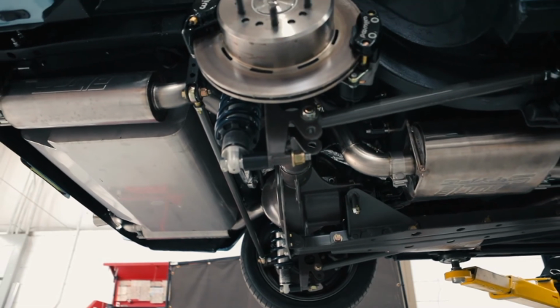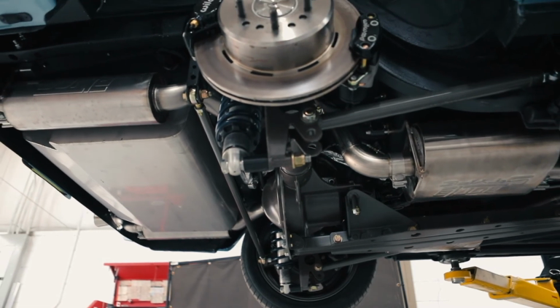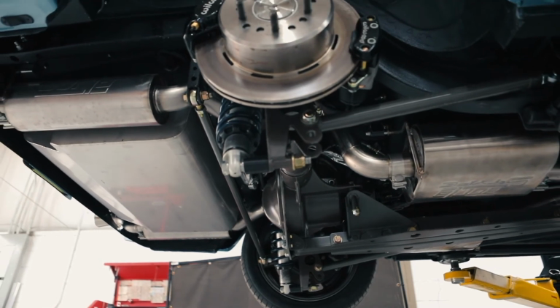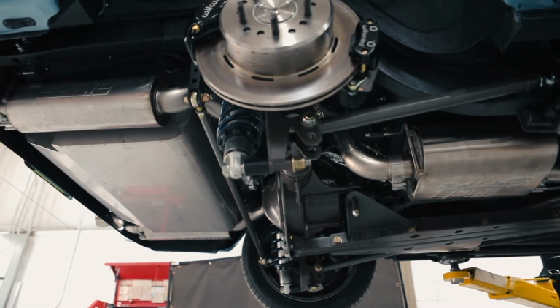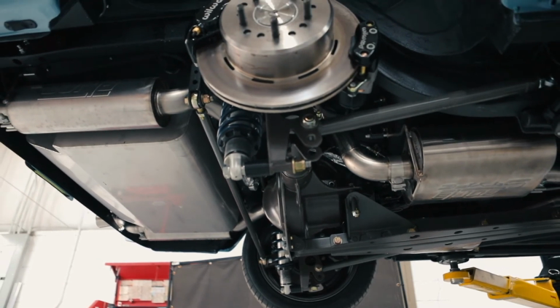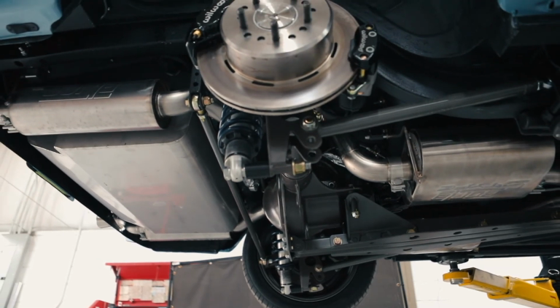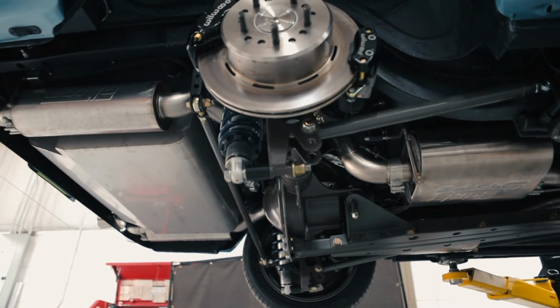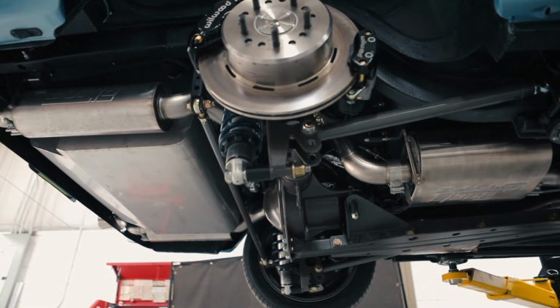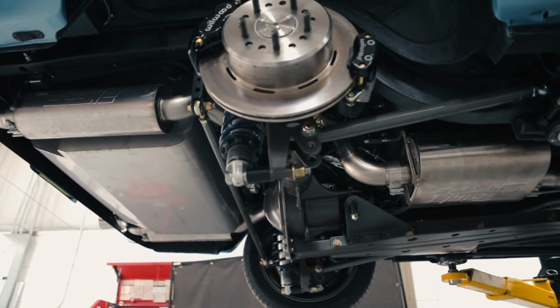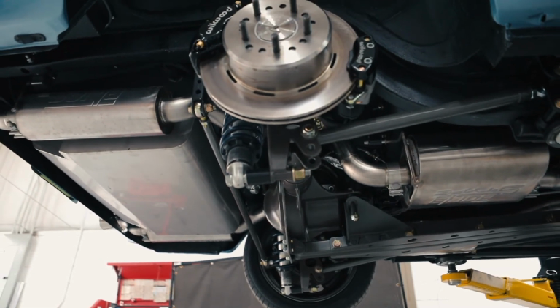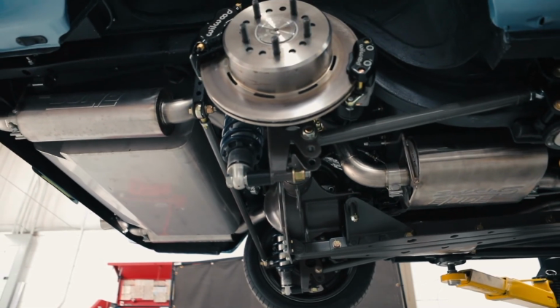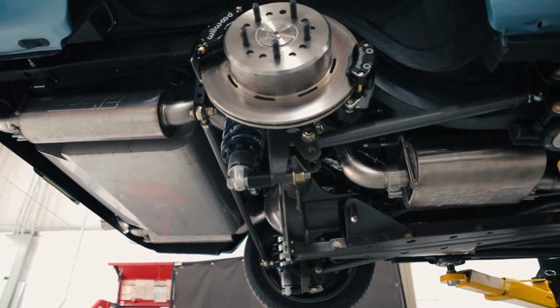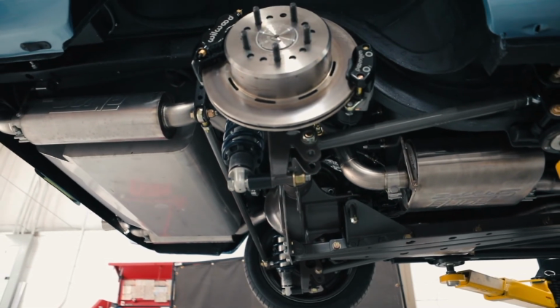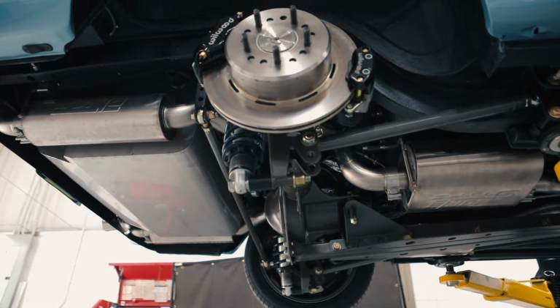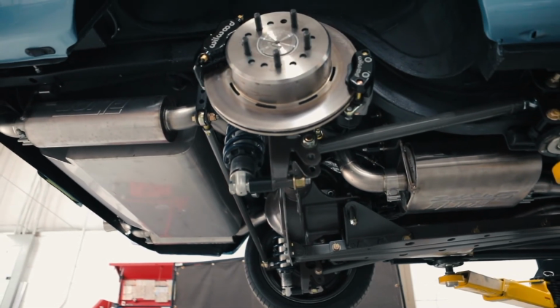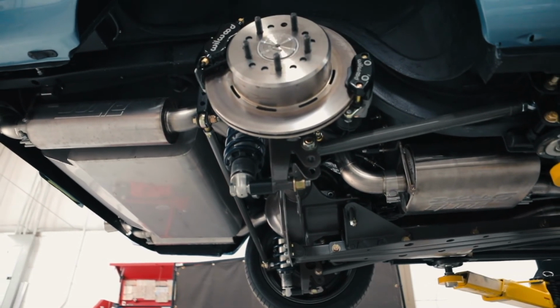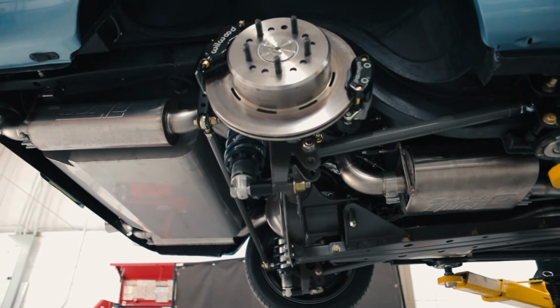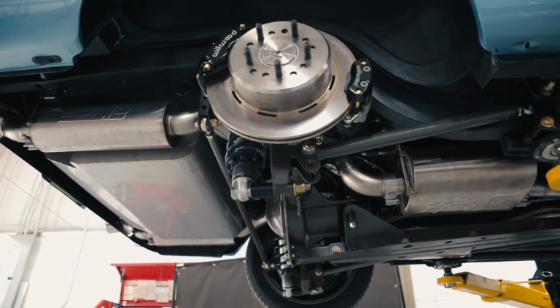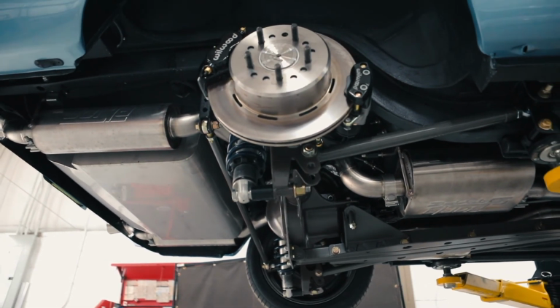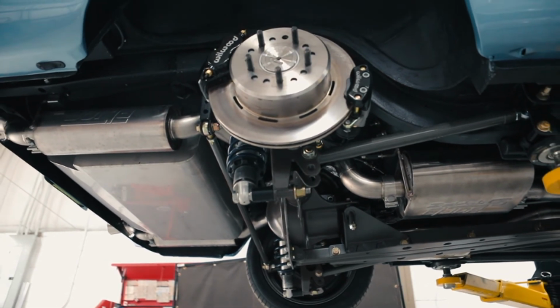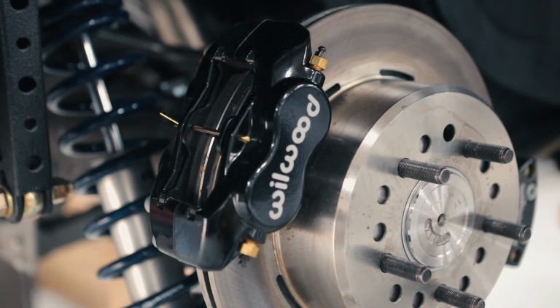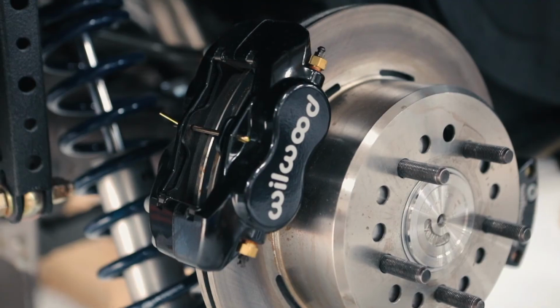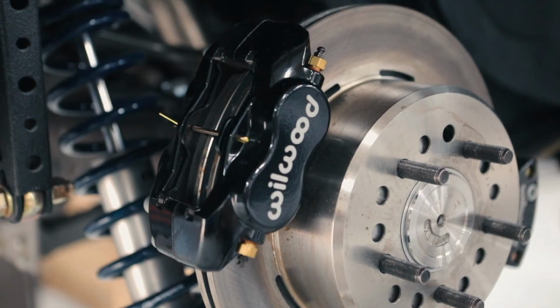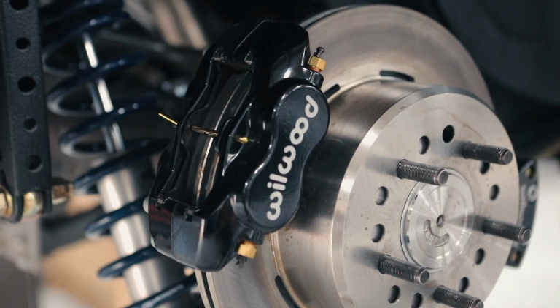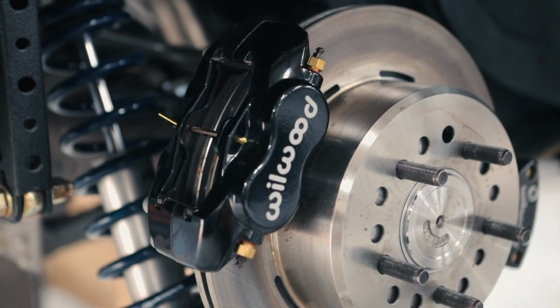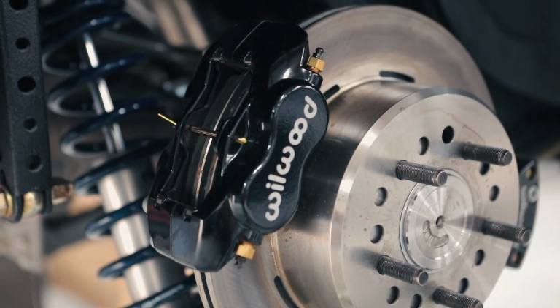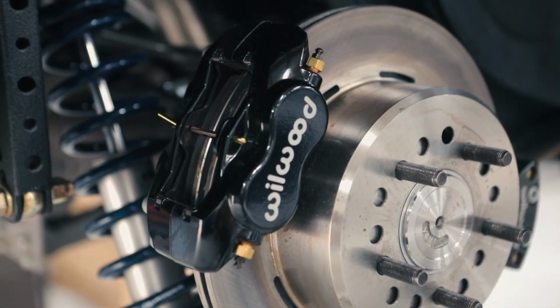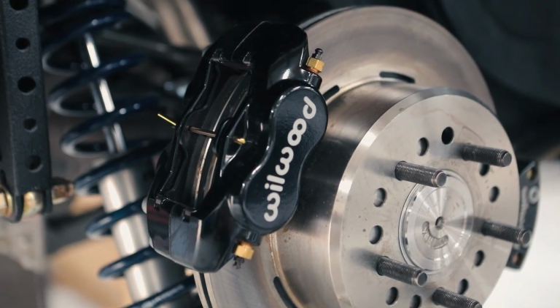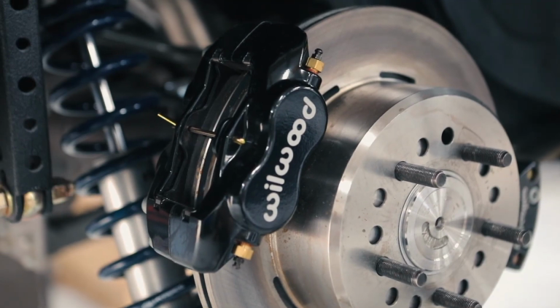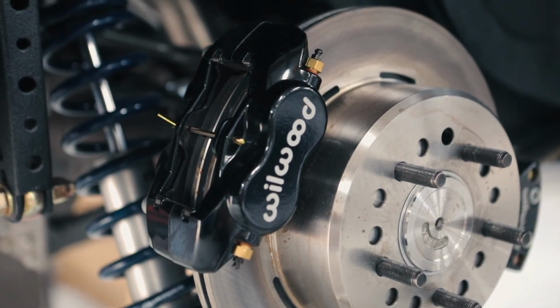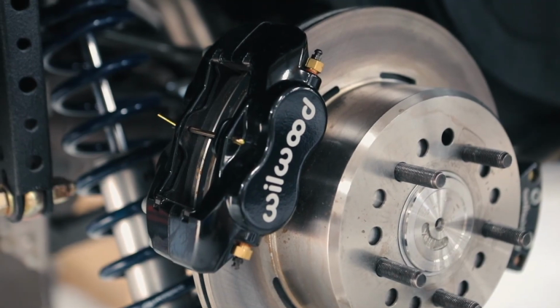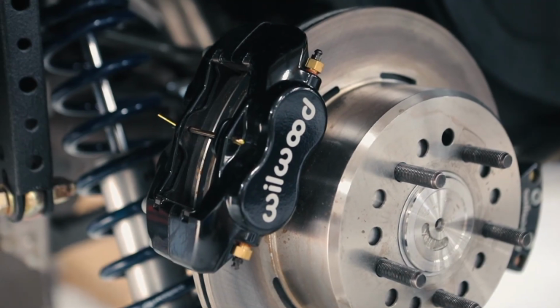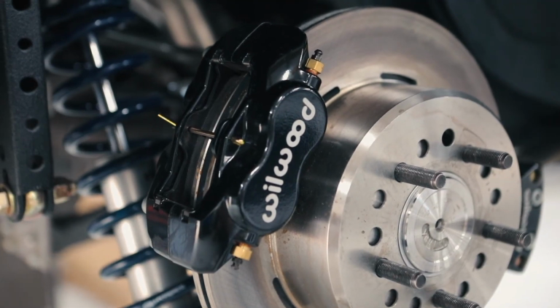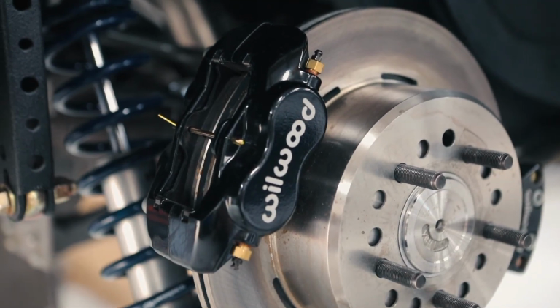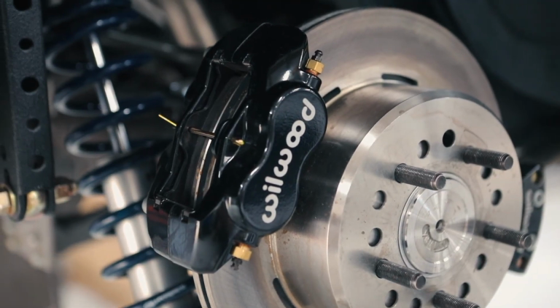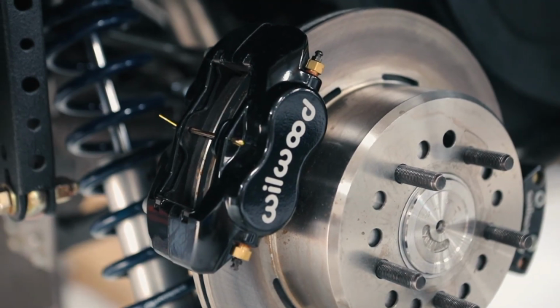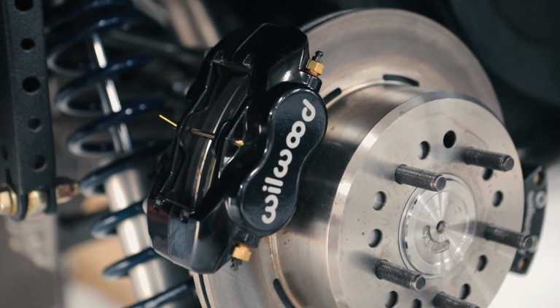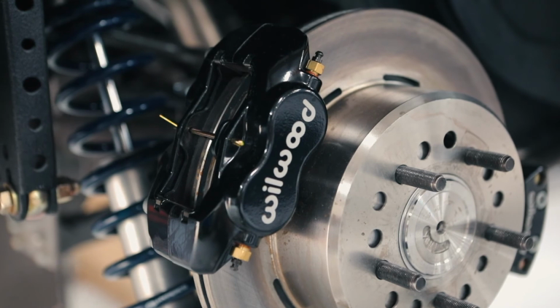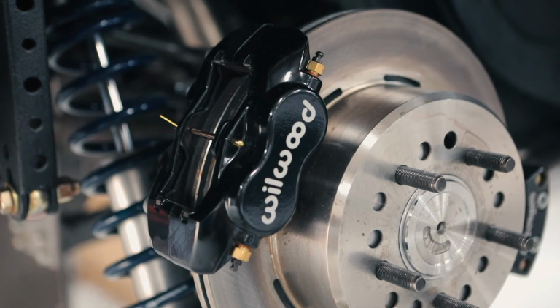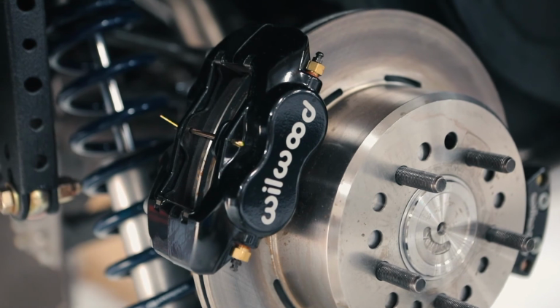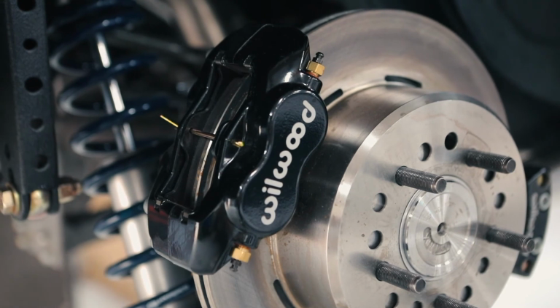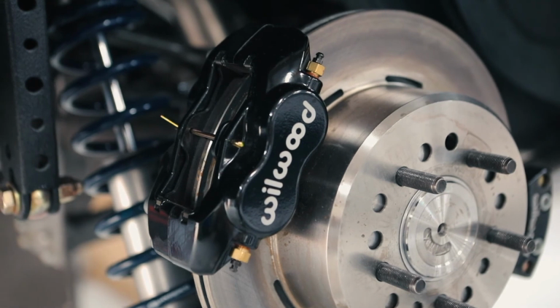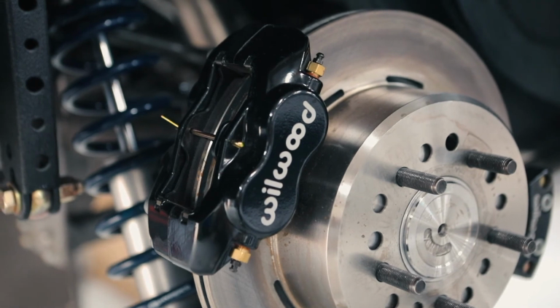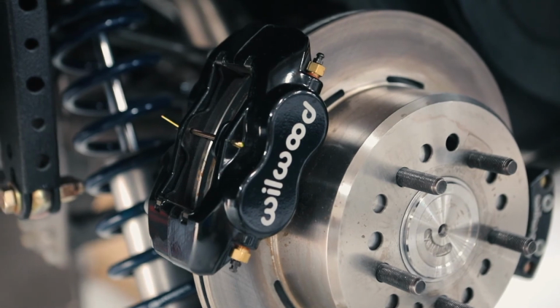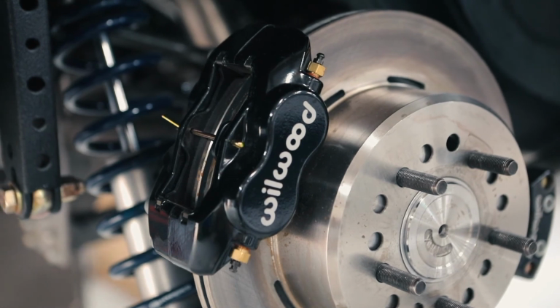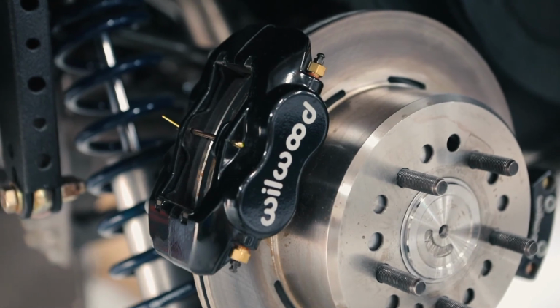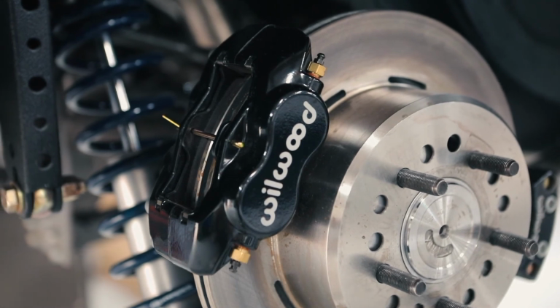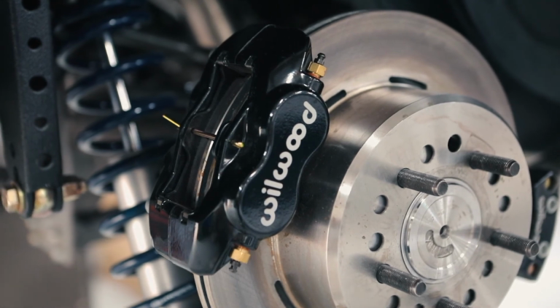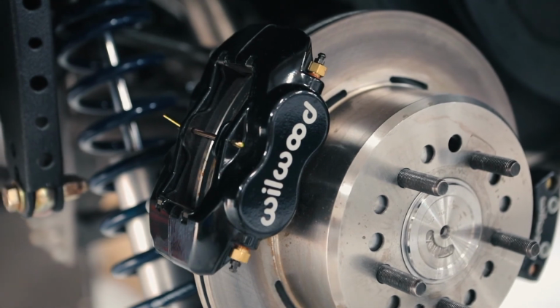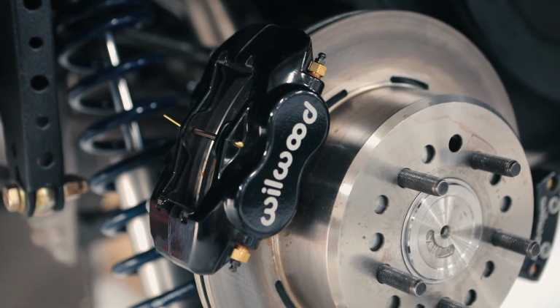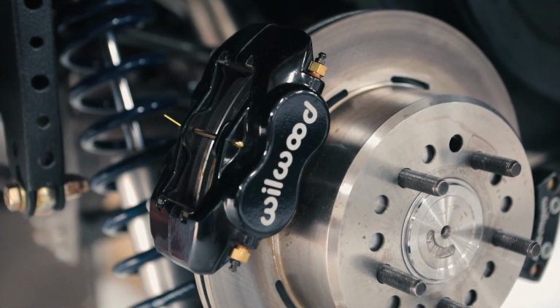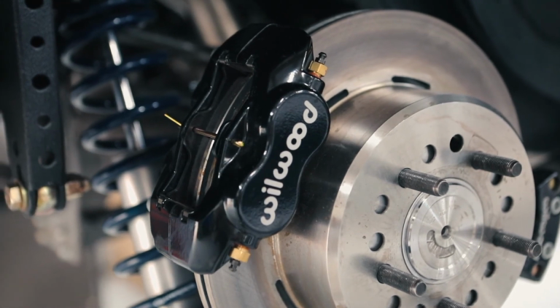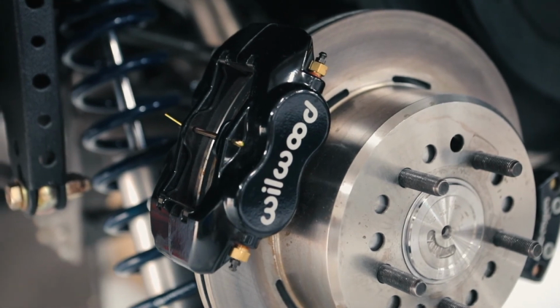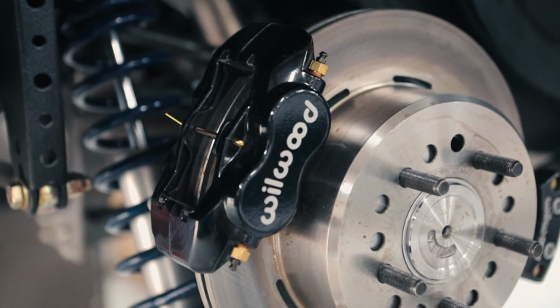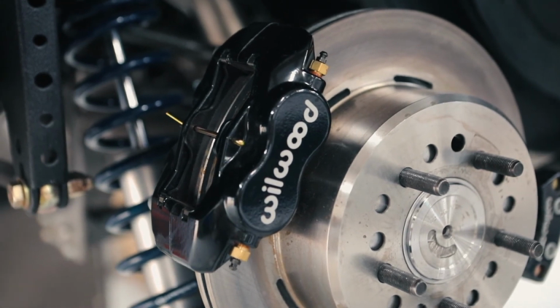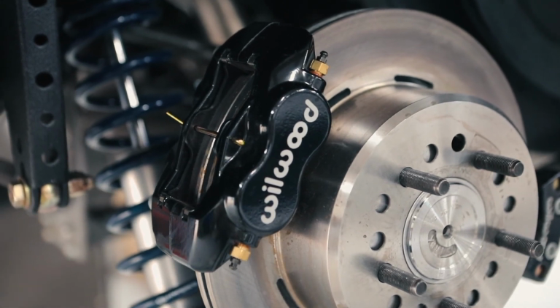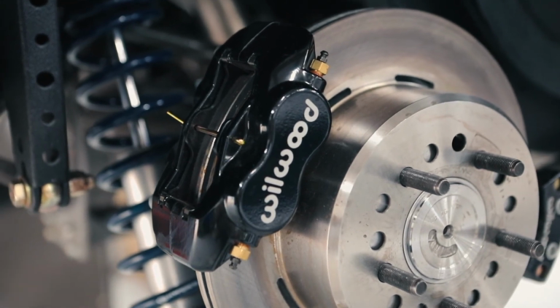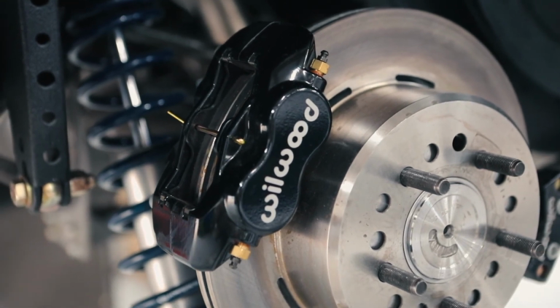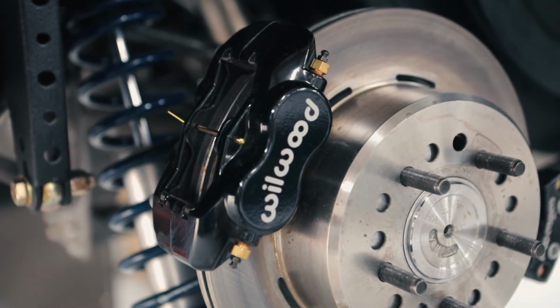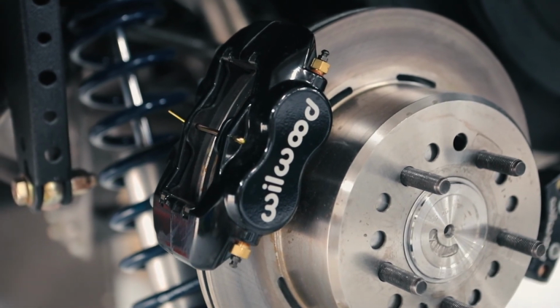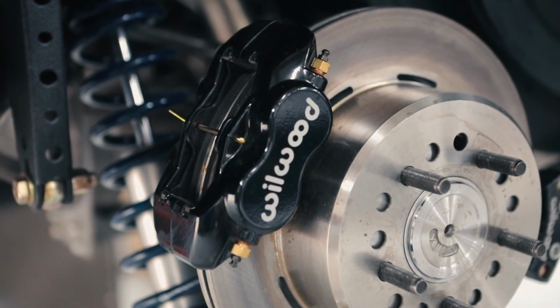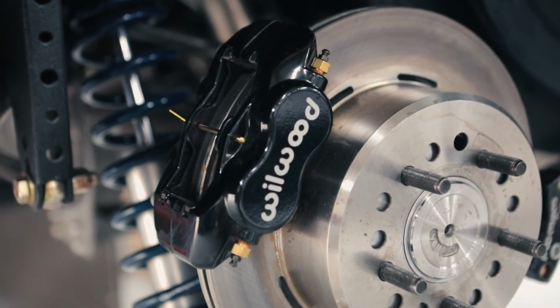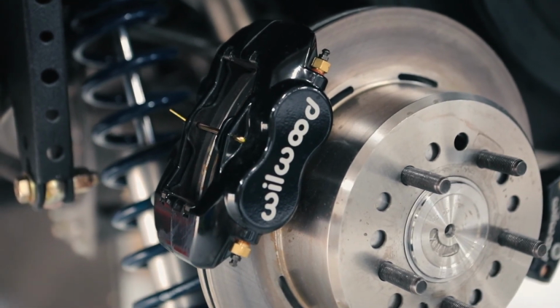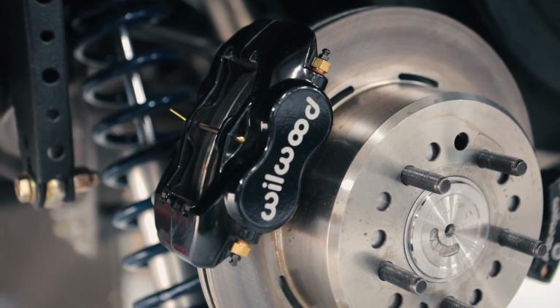We've been really happy with the Wilwood electronic parking brake, and it is now standard equipment on all Revology Mustangs and Shelby GTs.